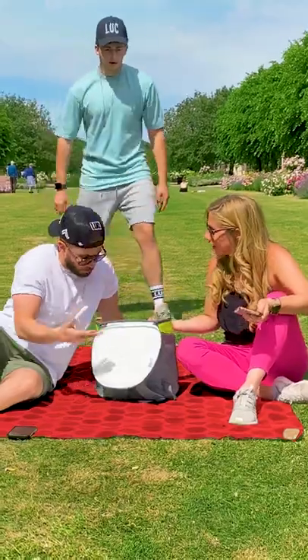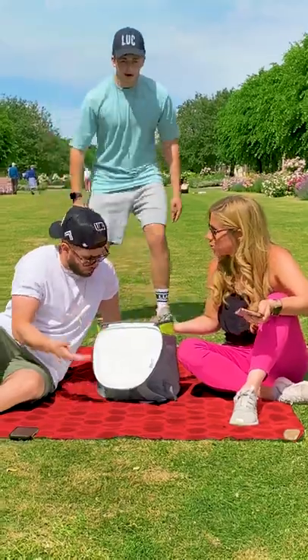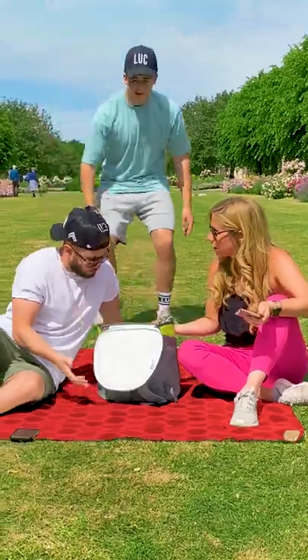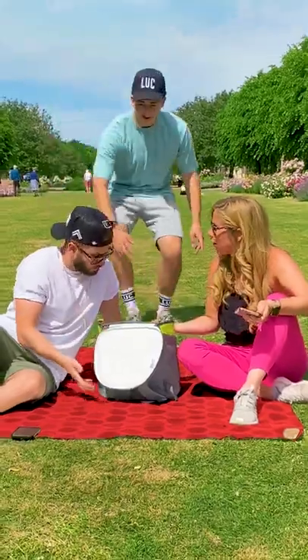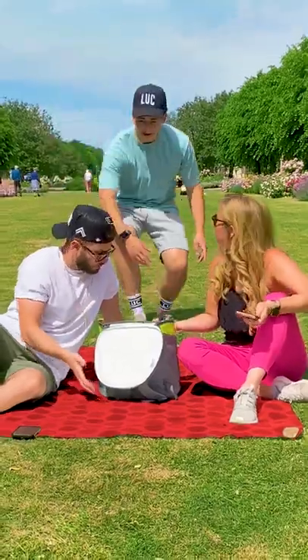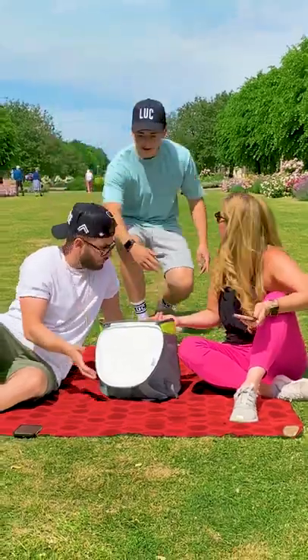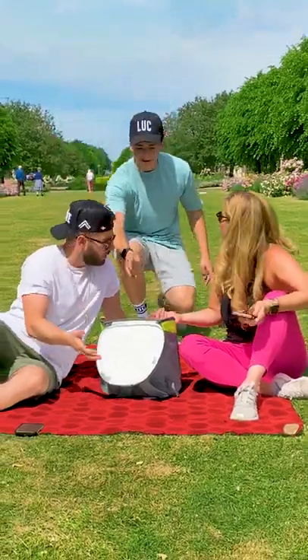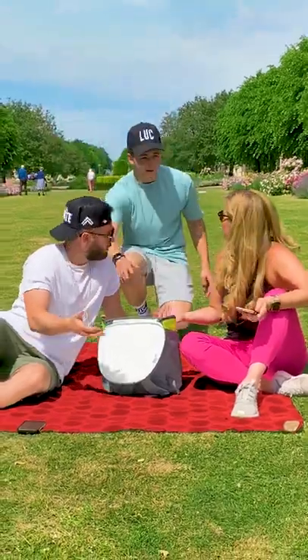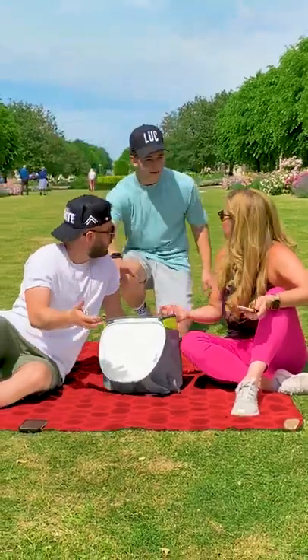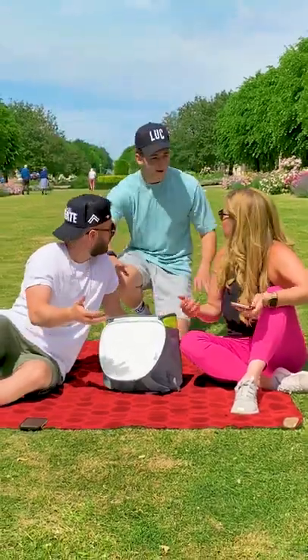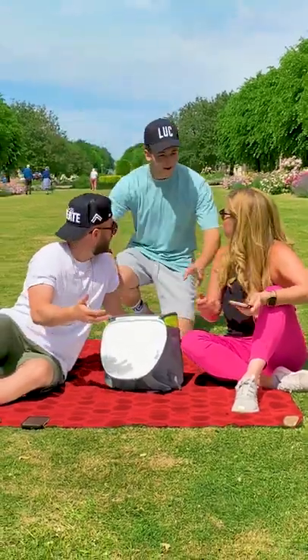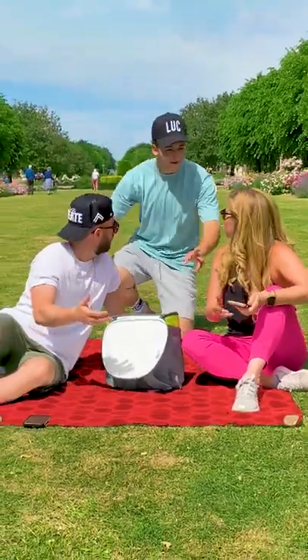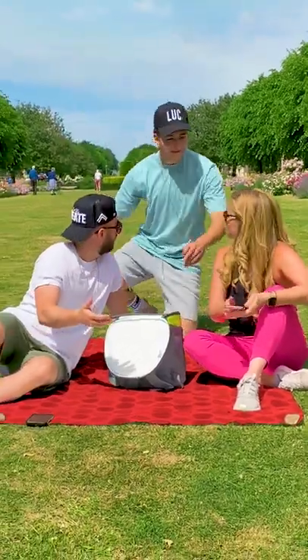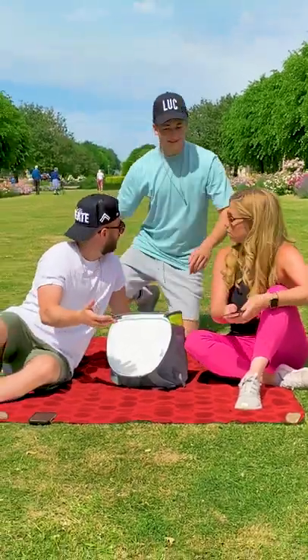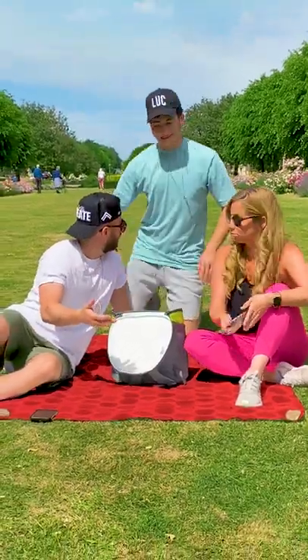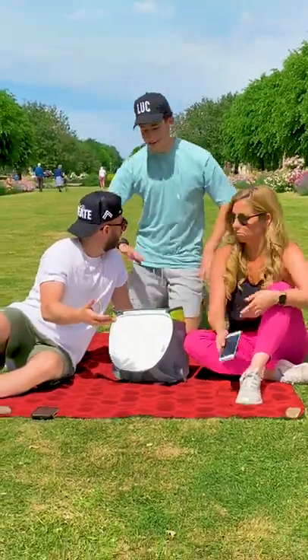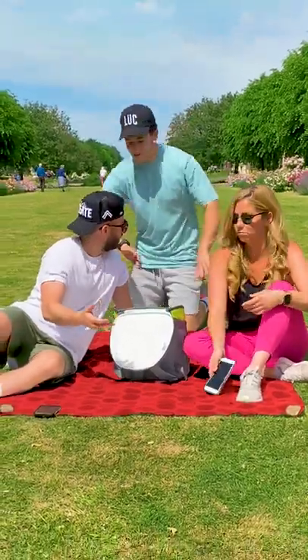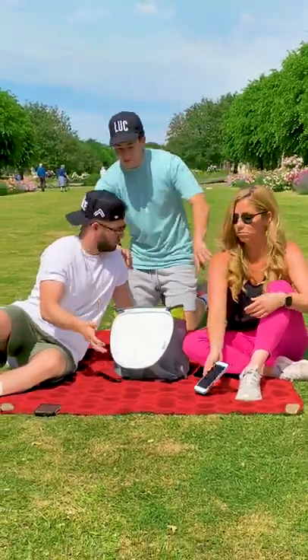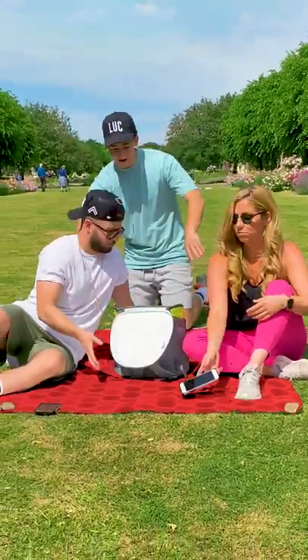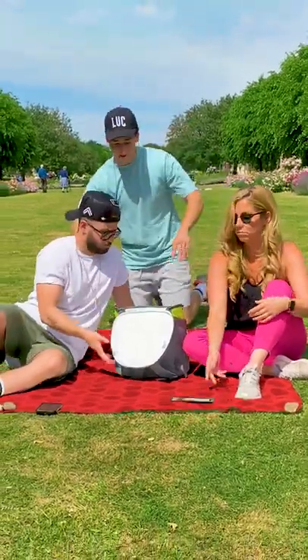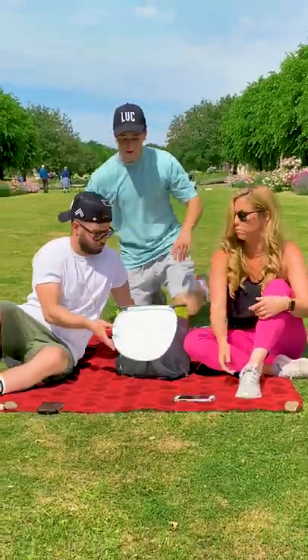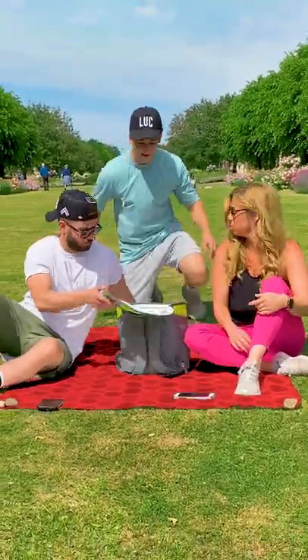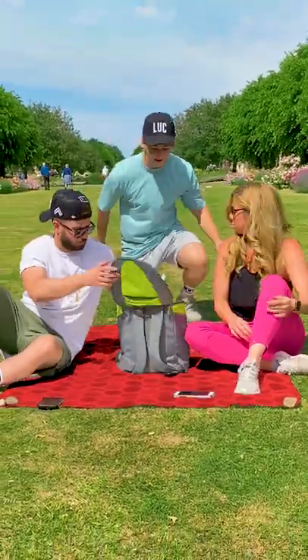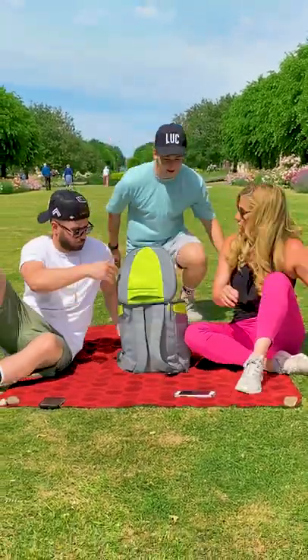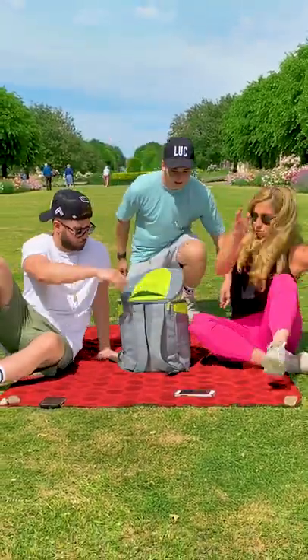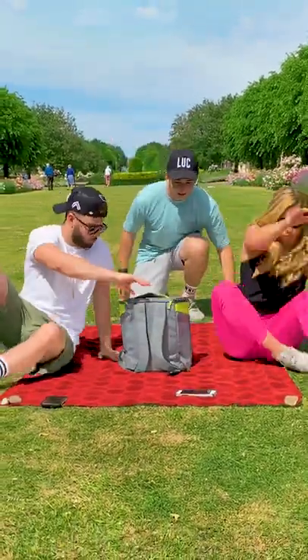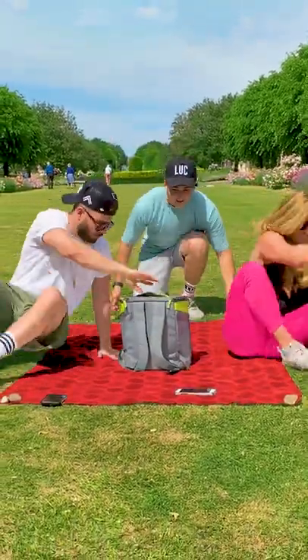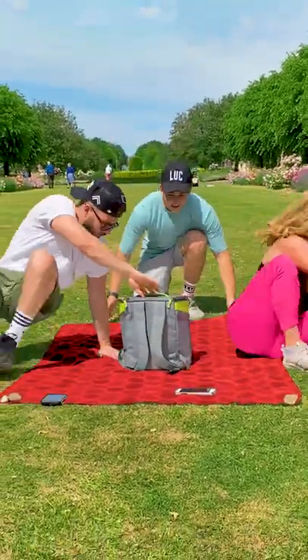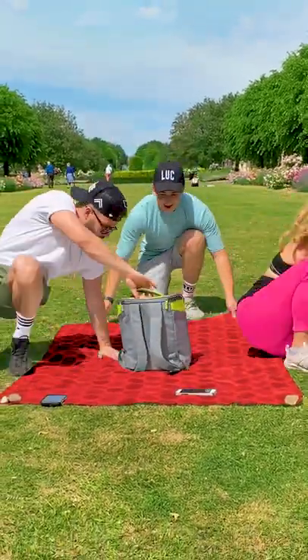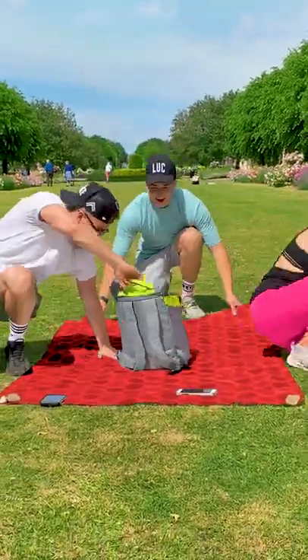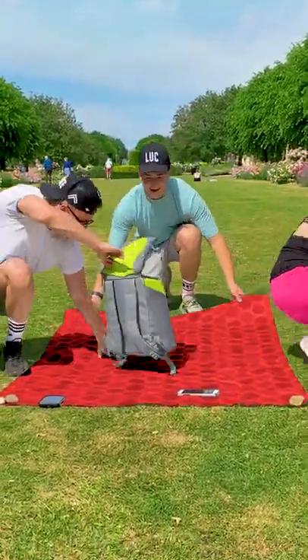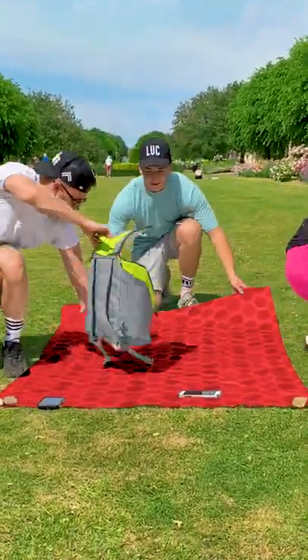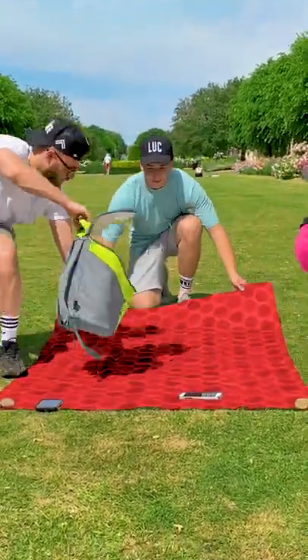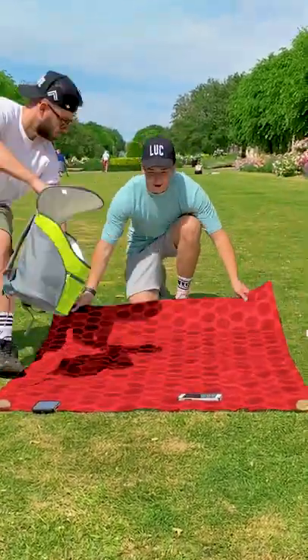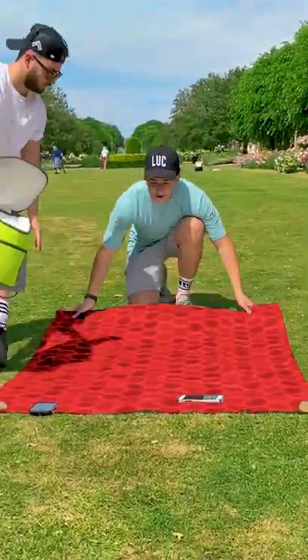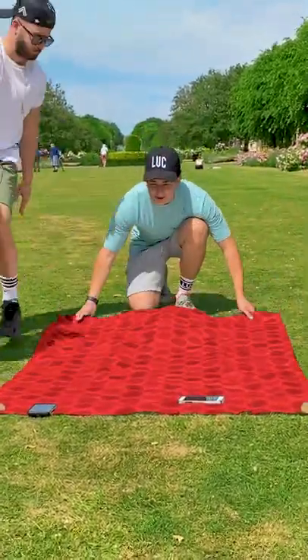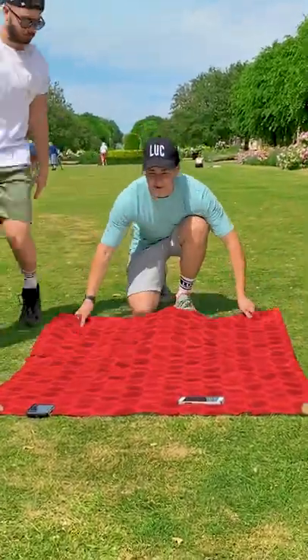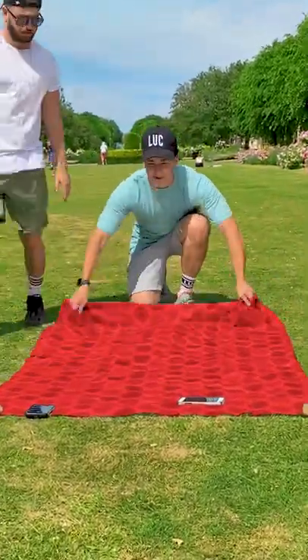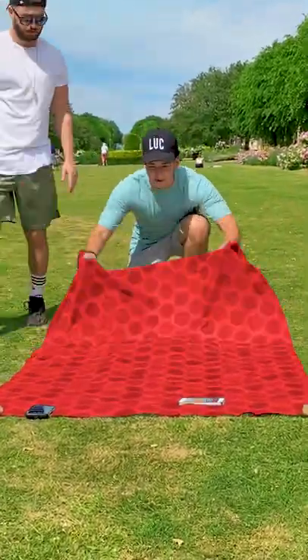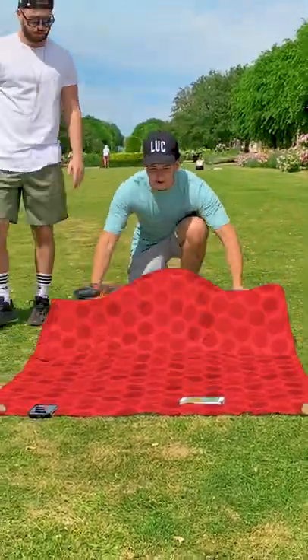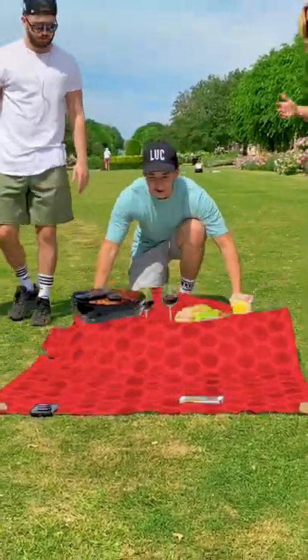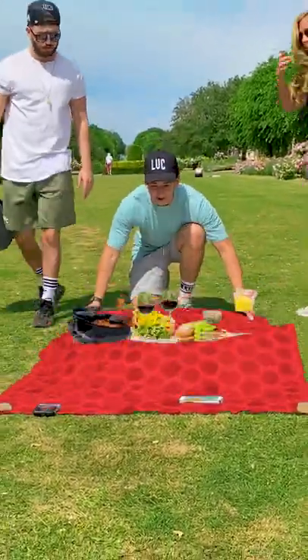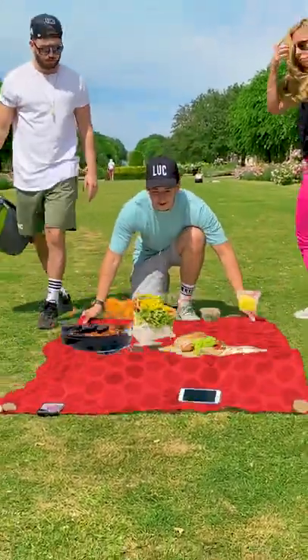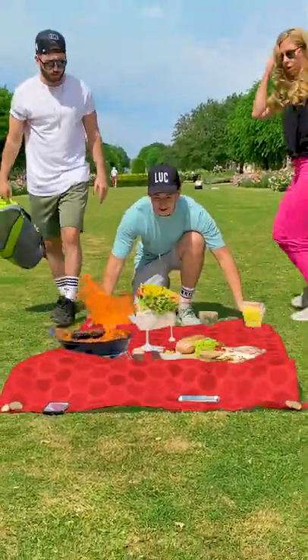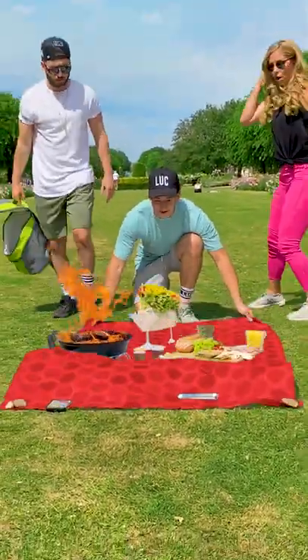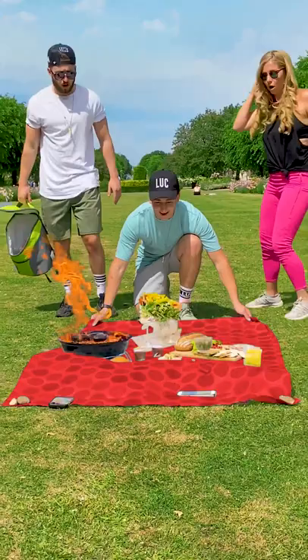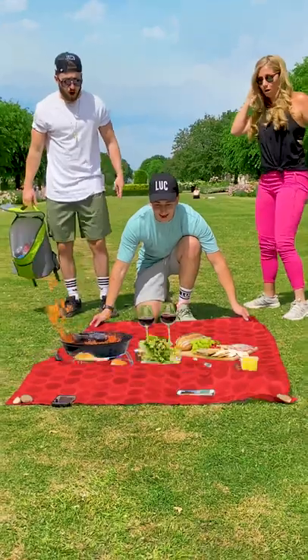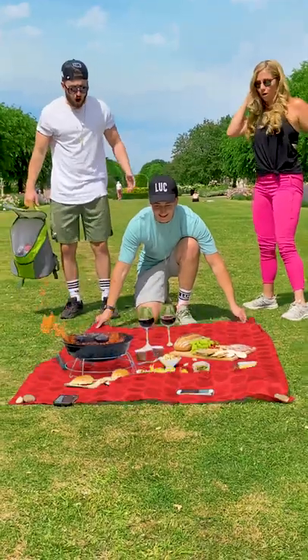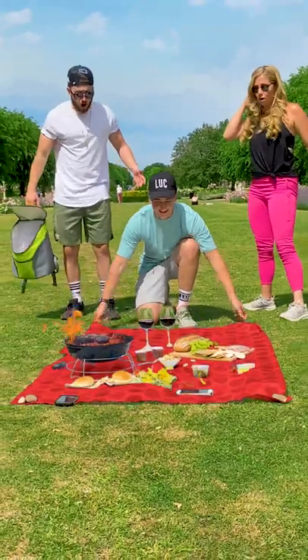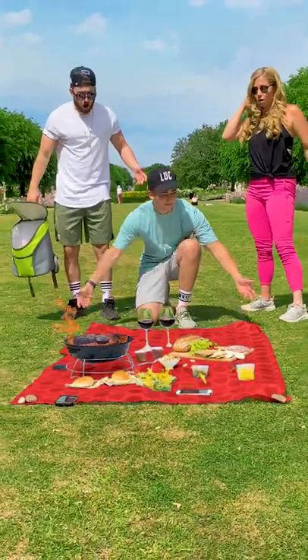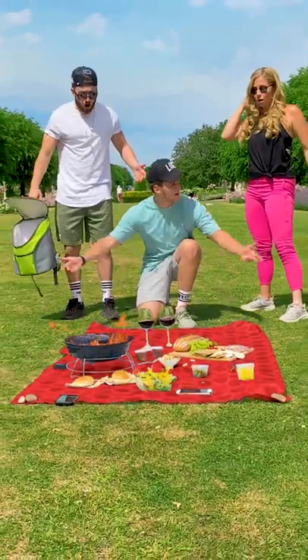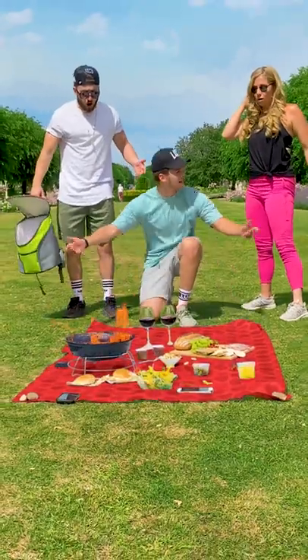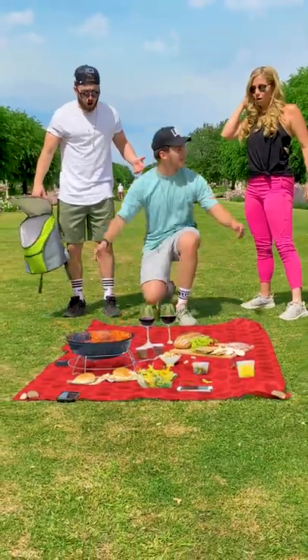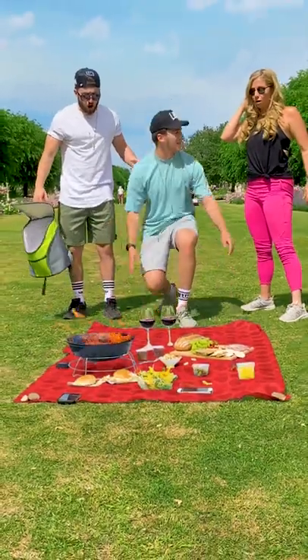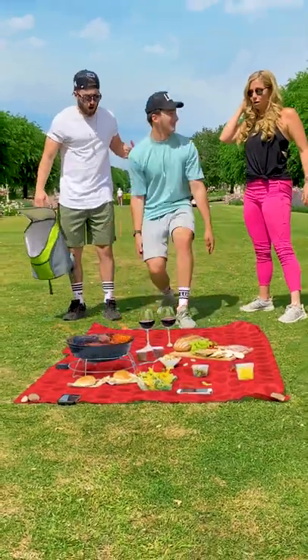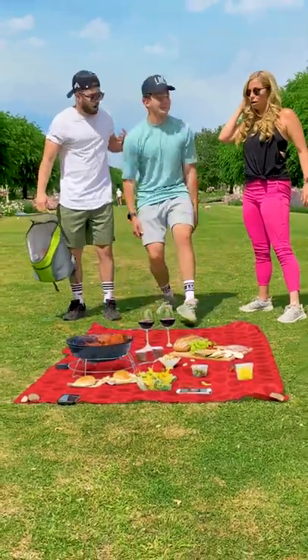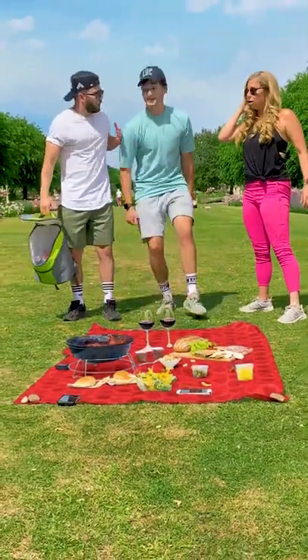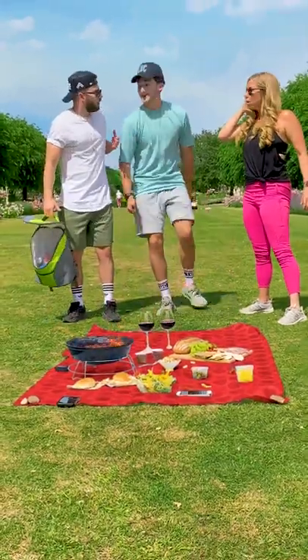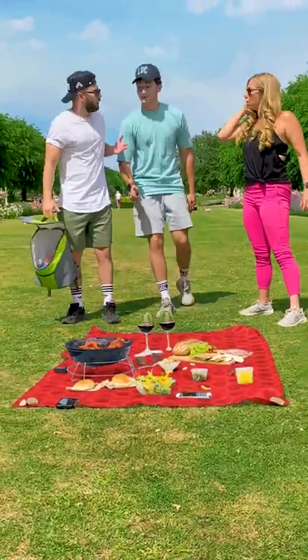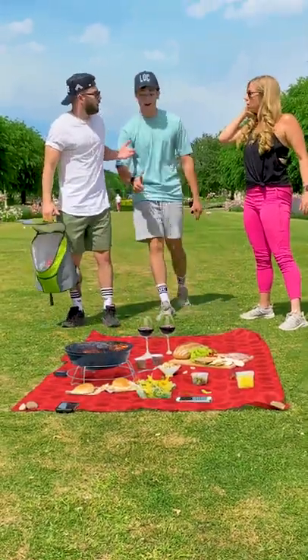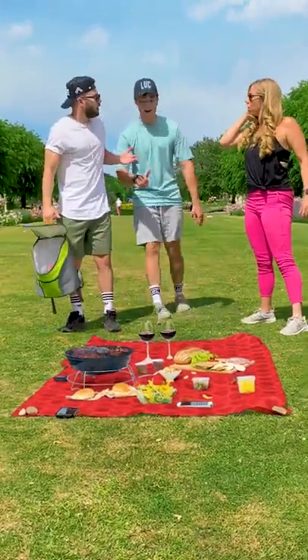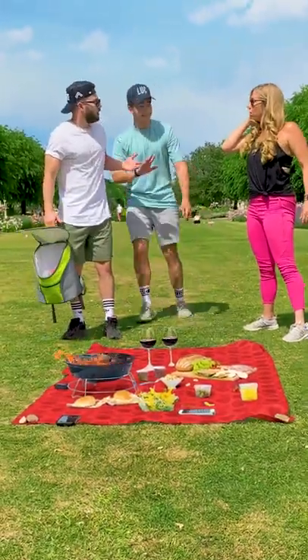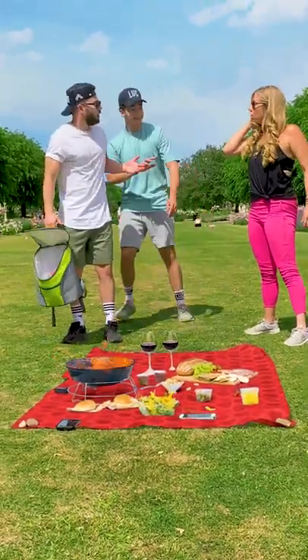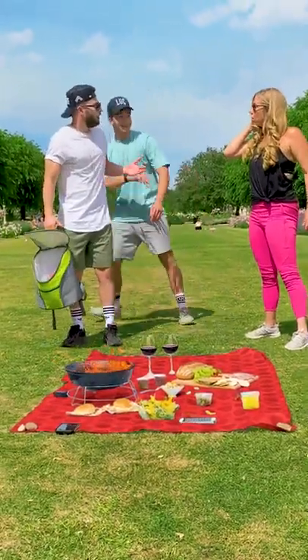Guys, guys, don't argue. I can fix this. Here, move out real quick. And one, two, three — and perfect. Enjoy, guys.